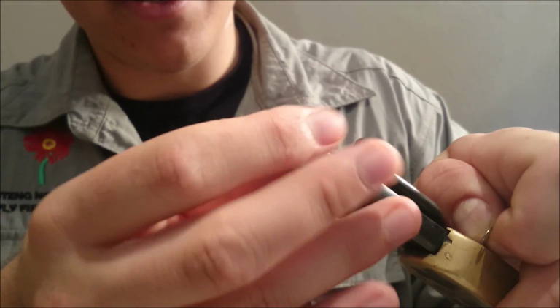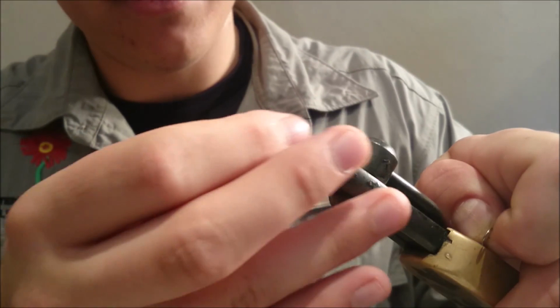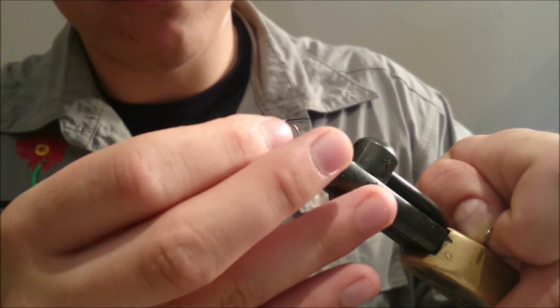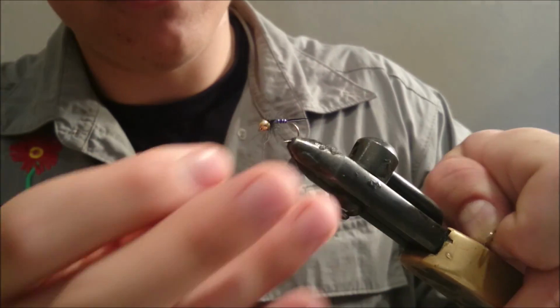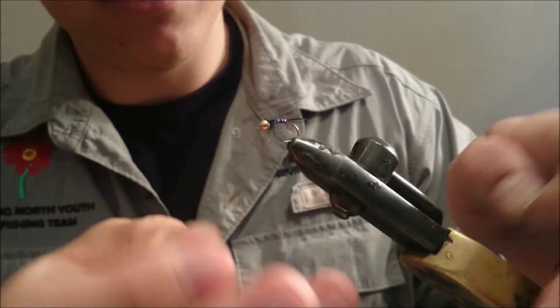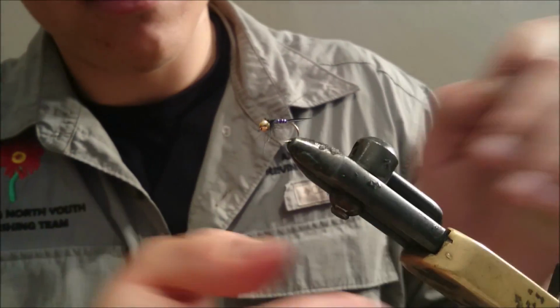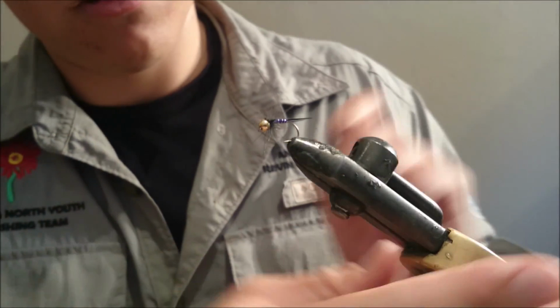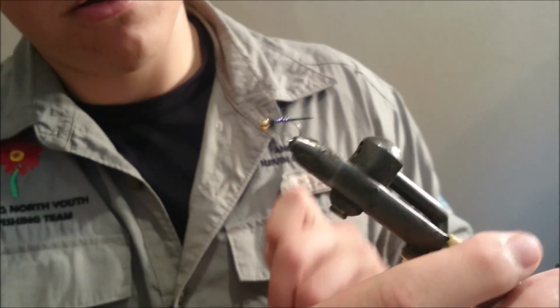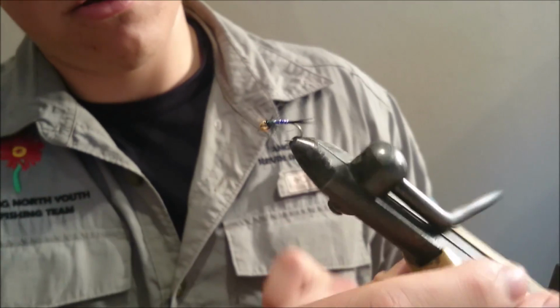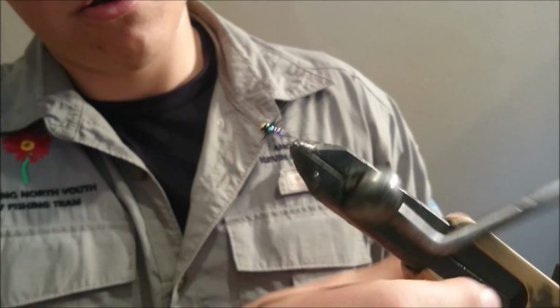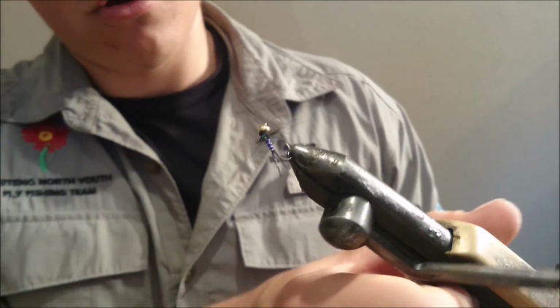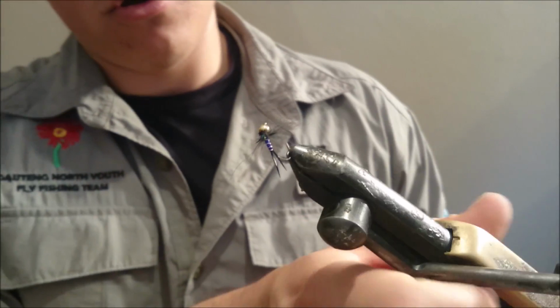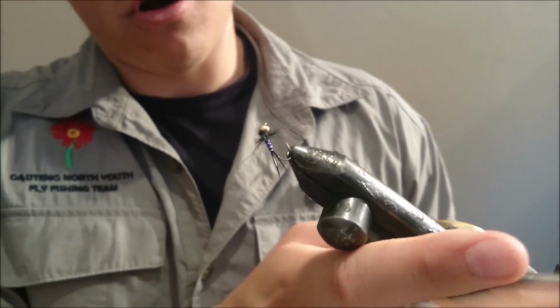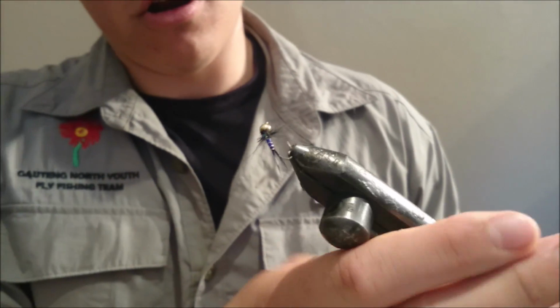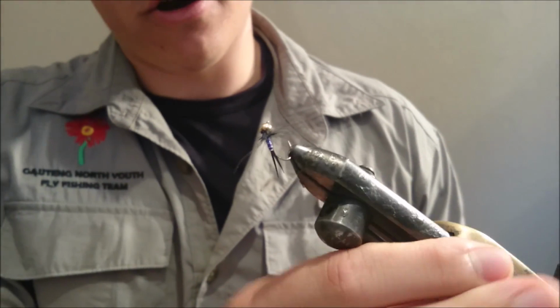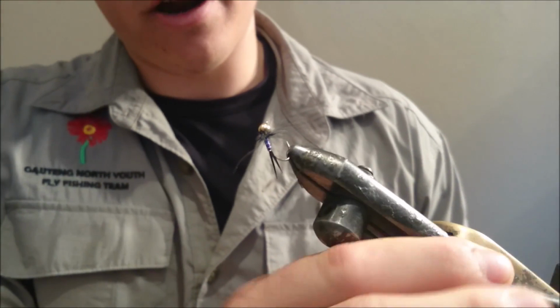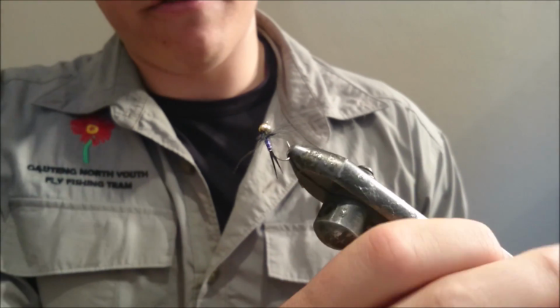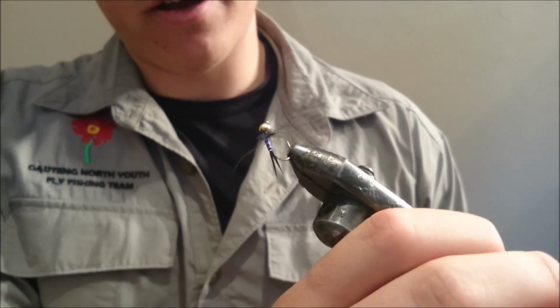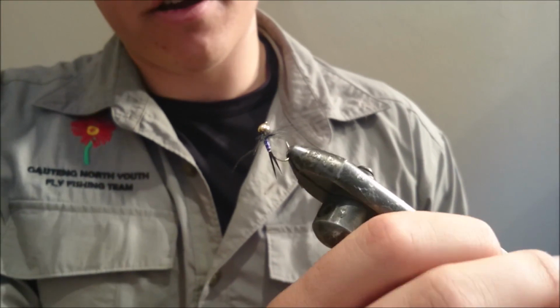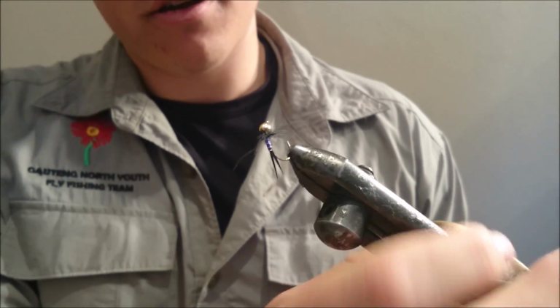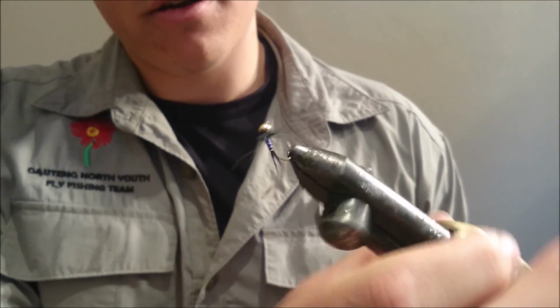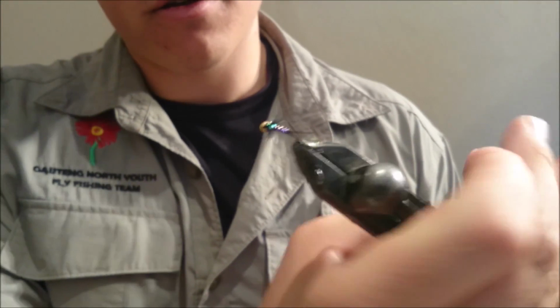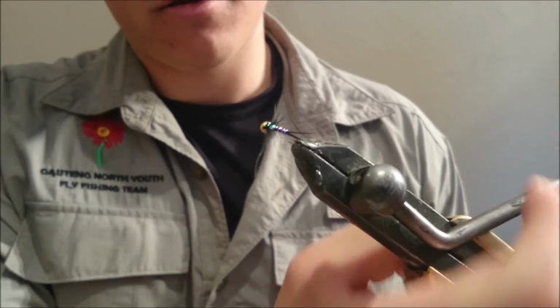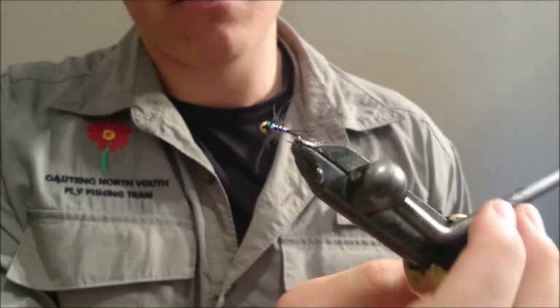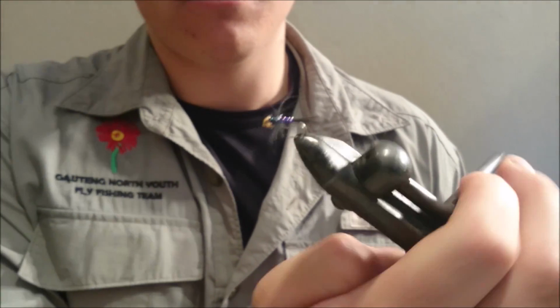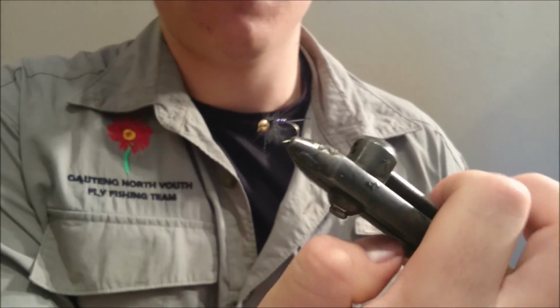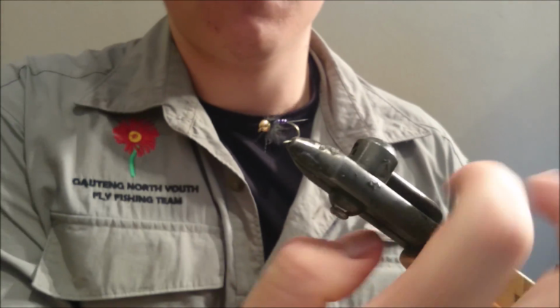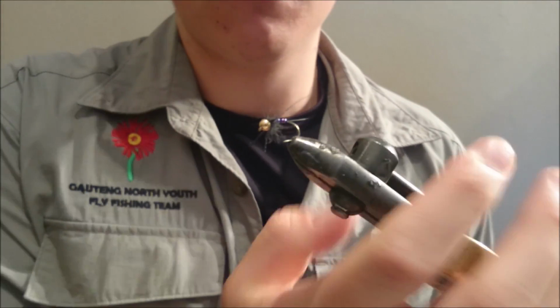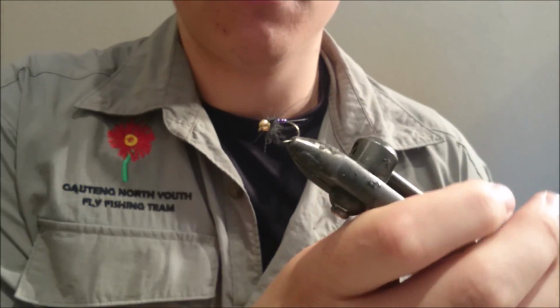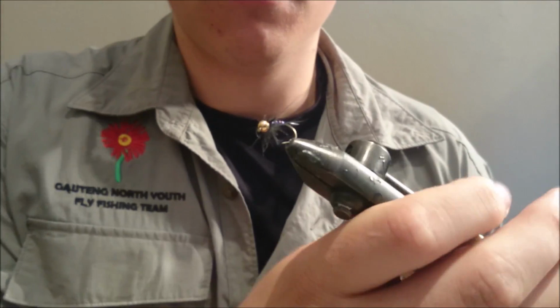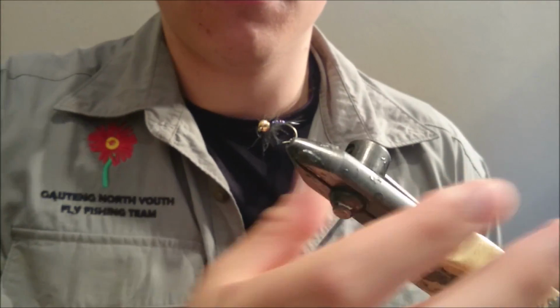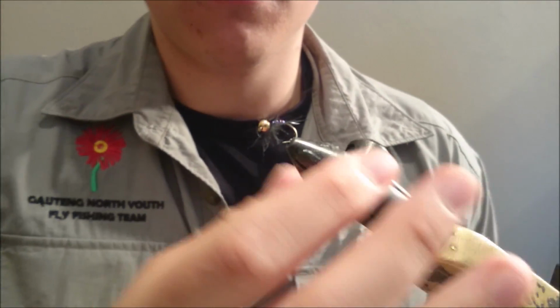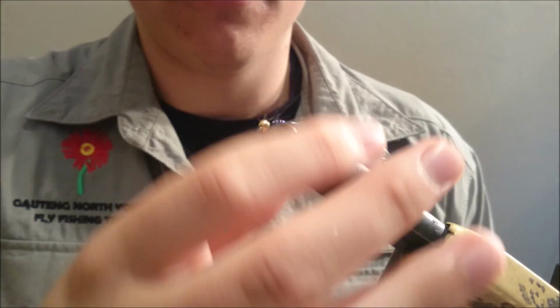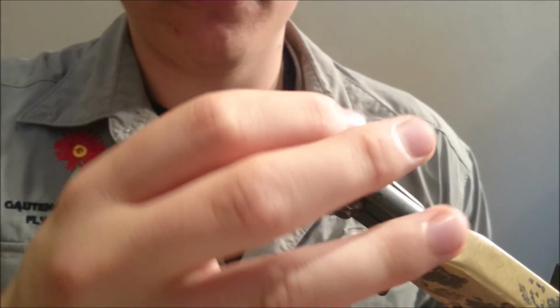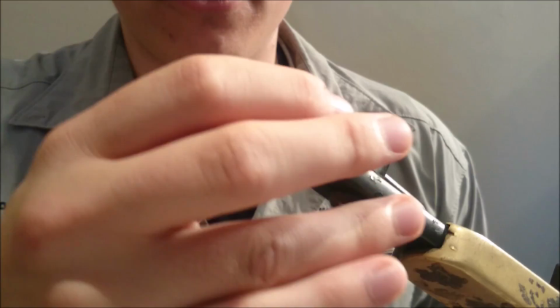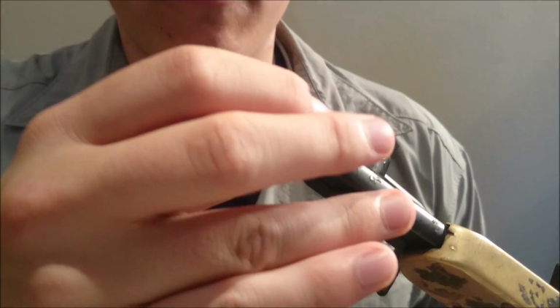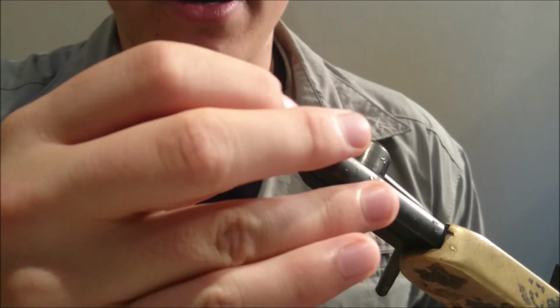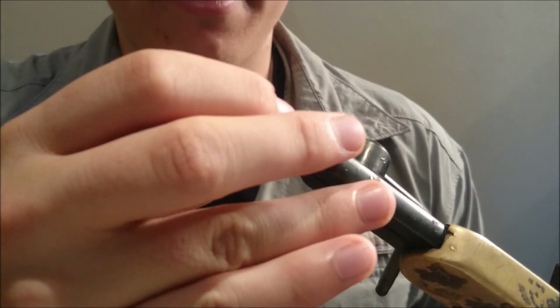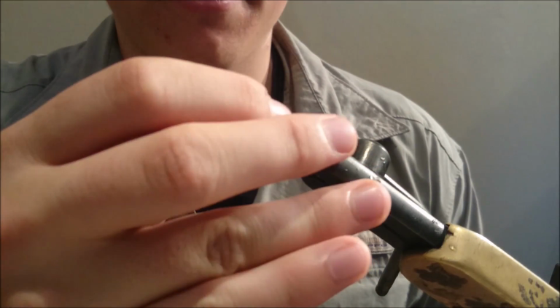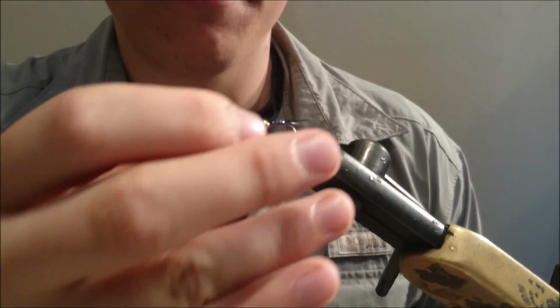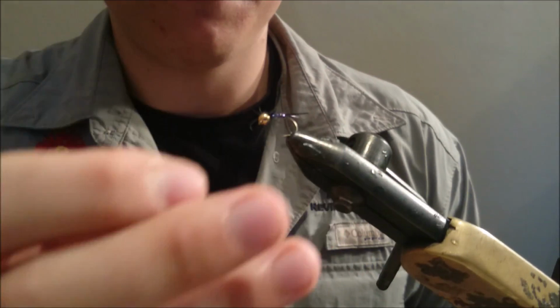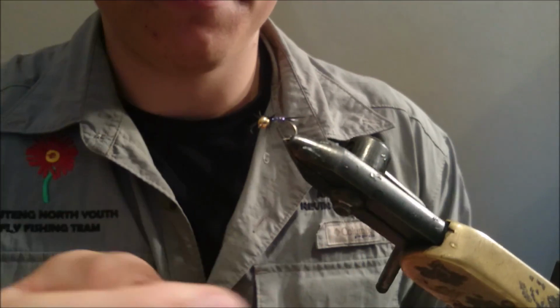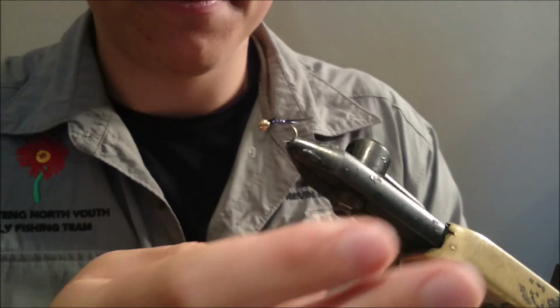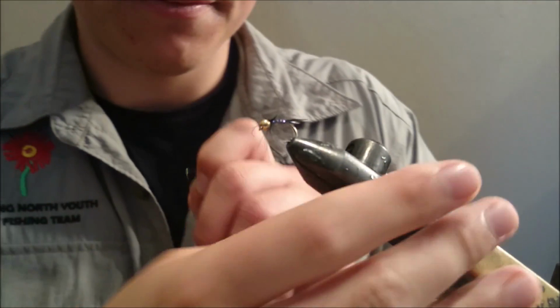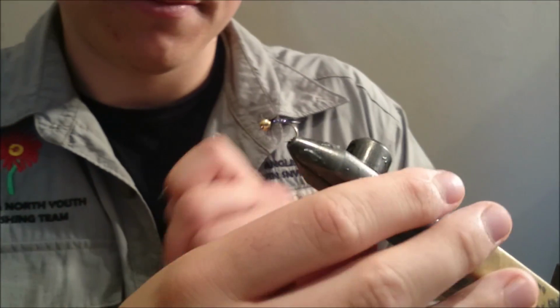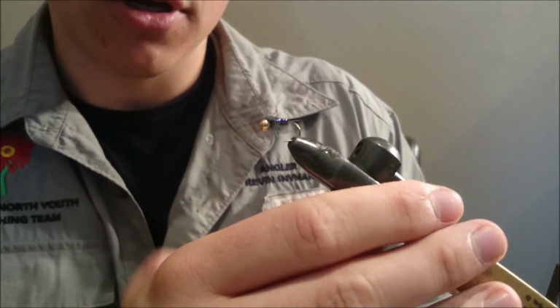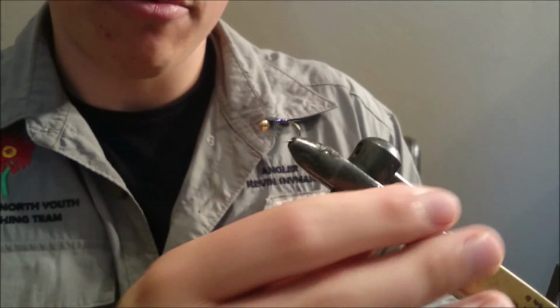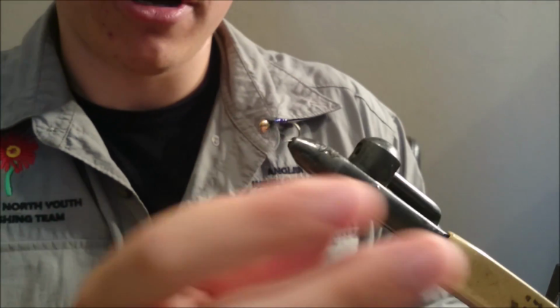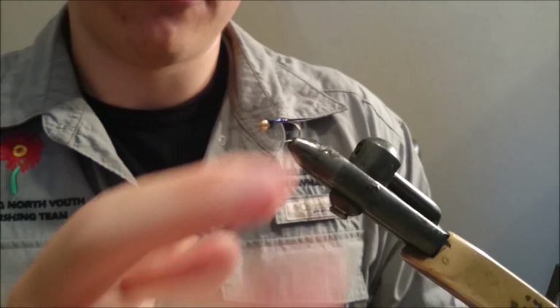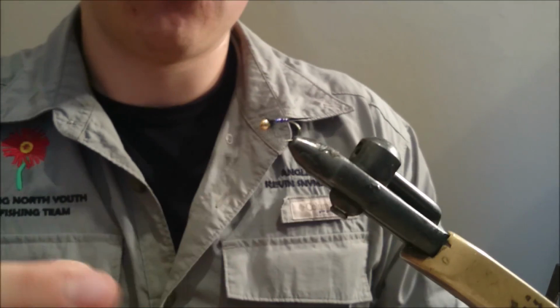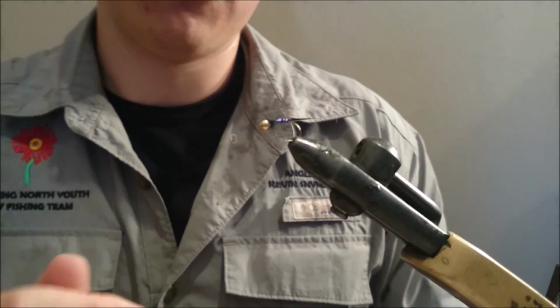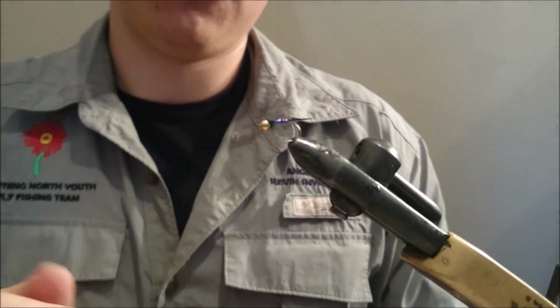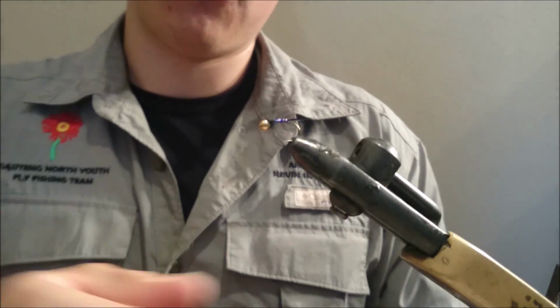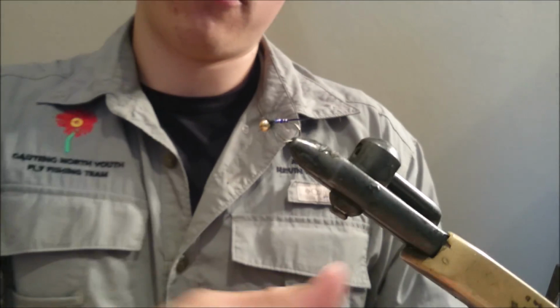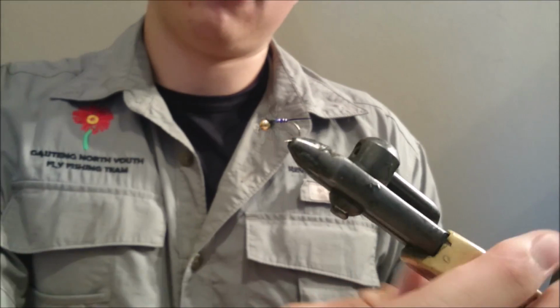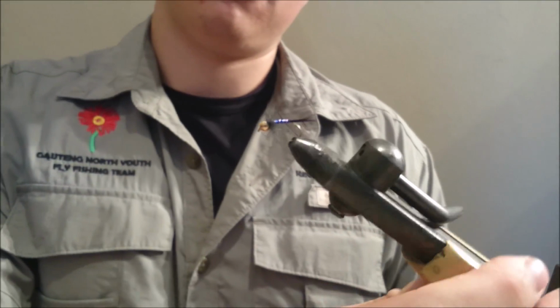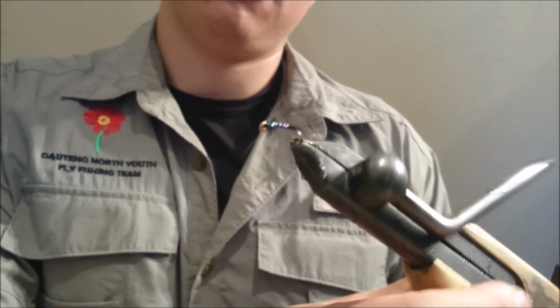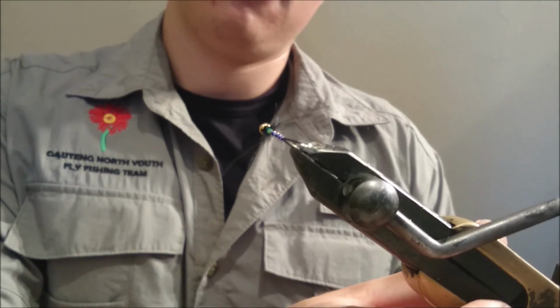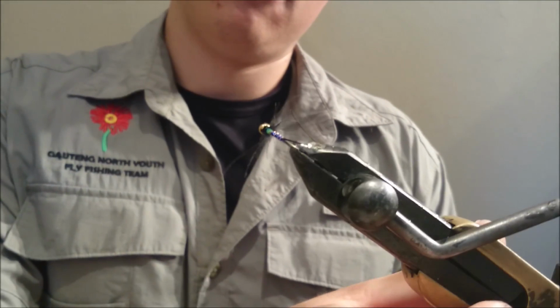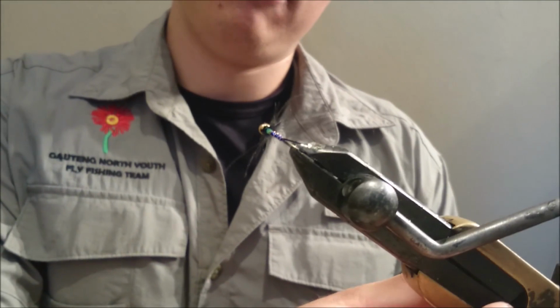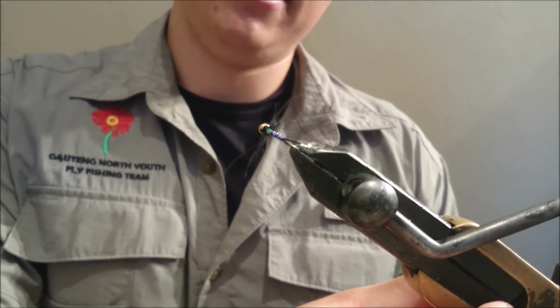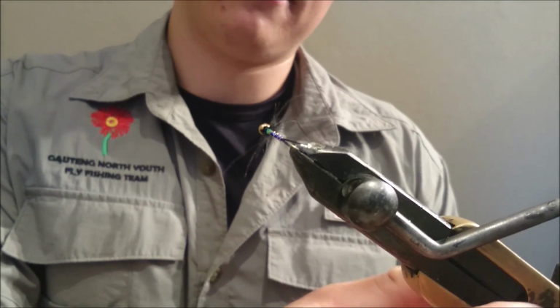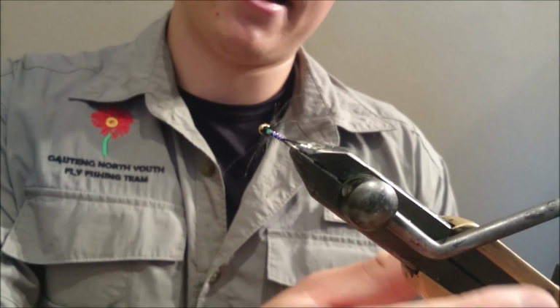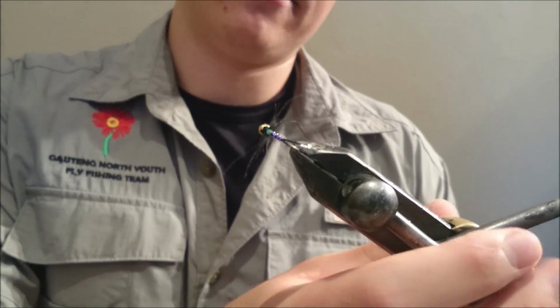That is the Holographic Stonefly. If you guys enjoyed the tutorial, please like and subscribe.